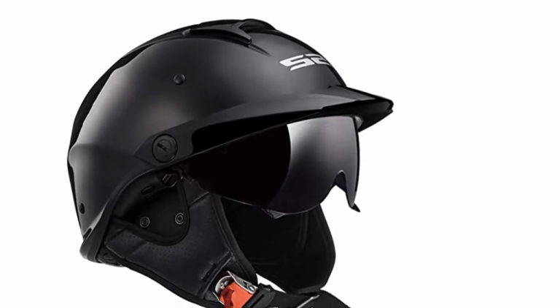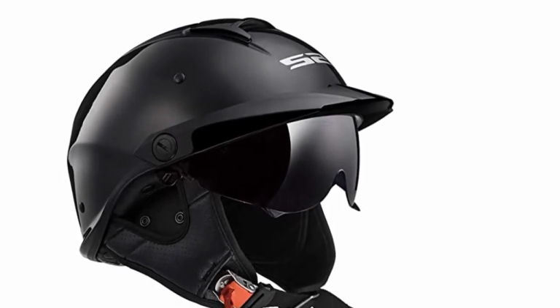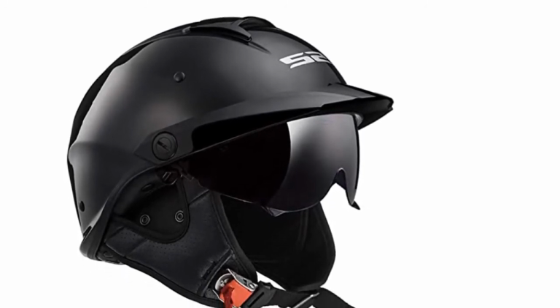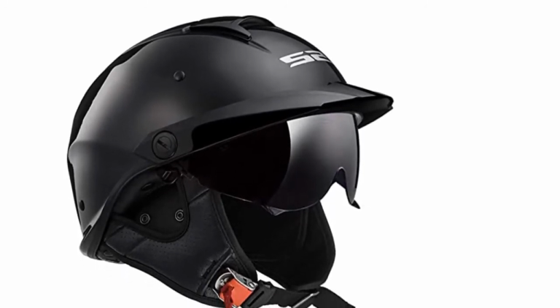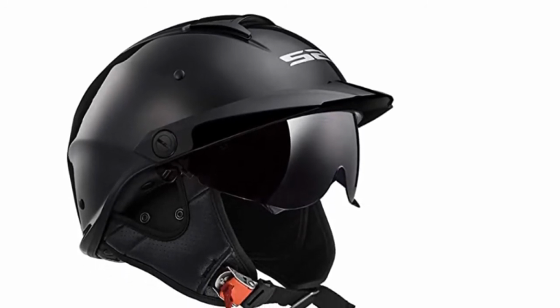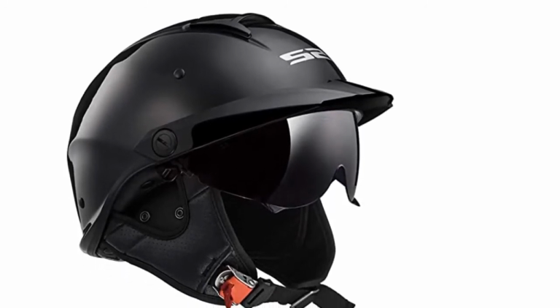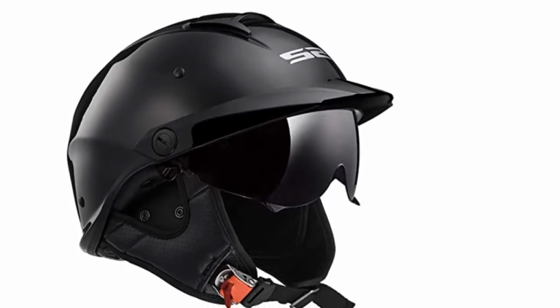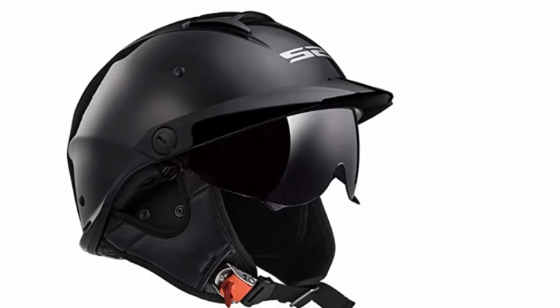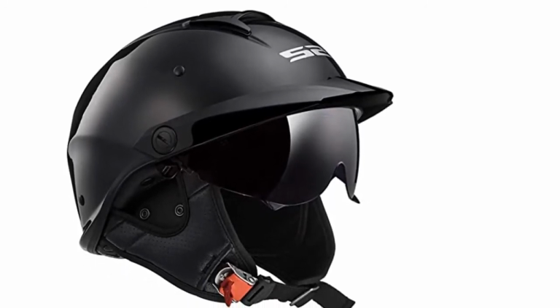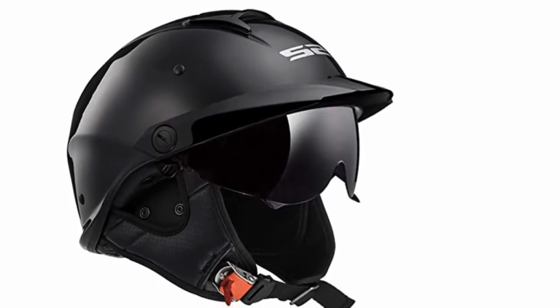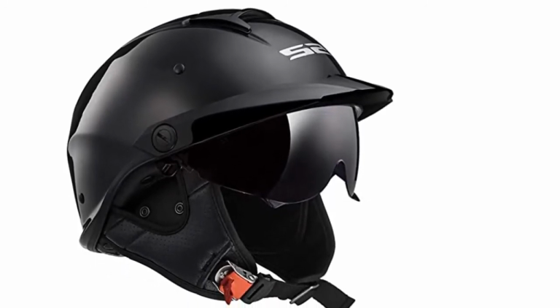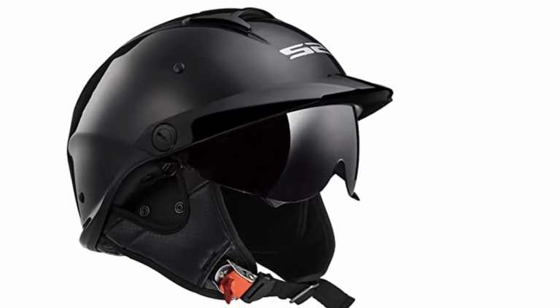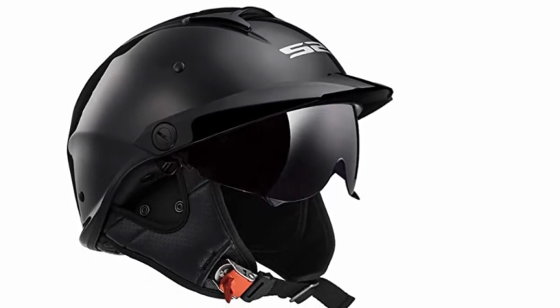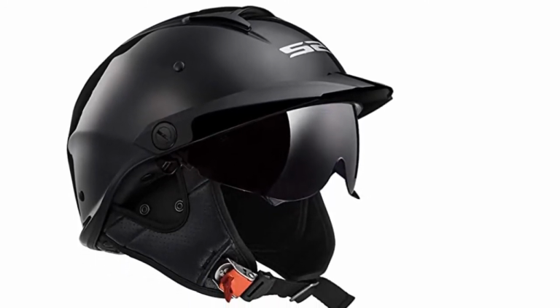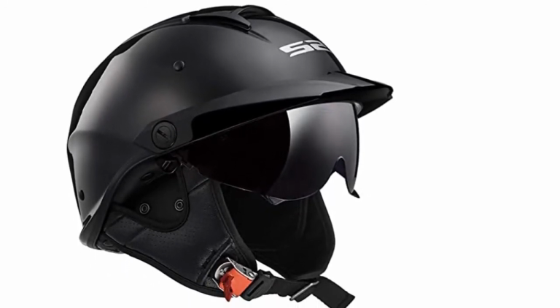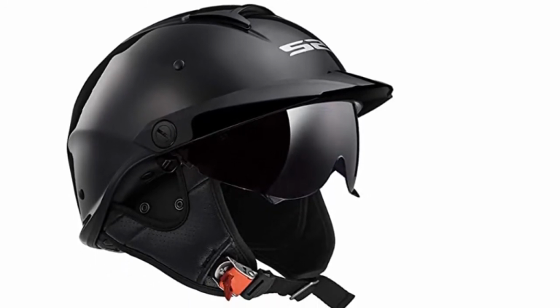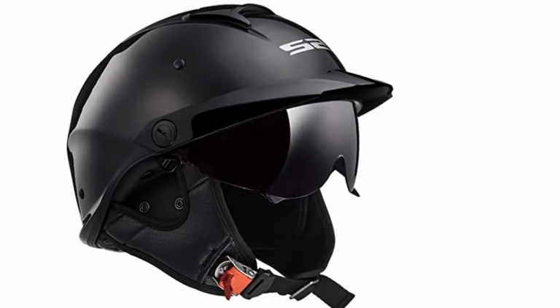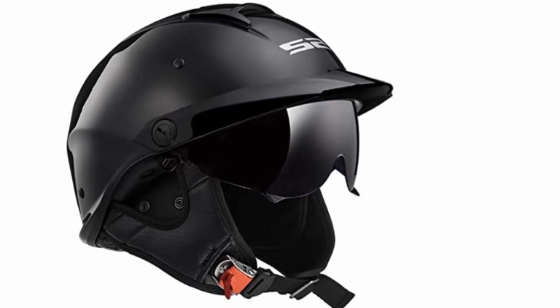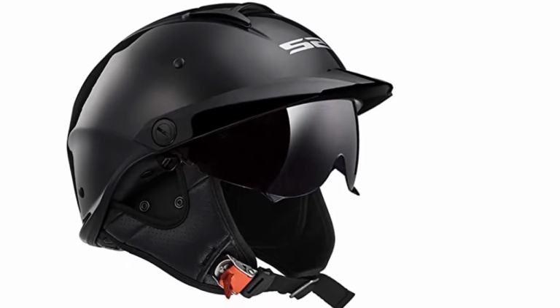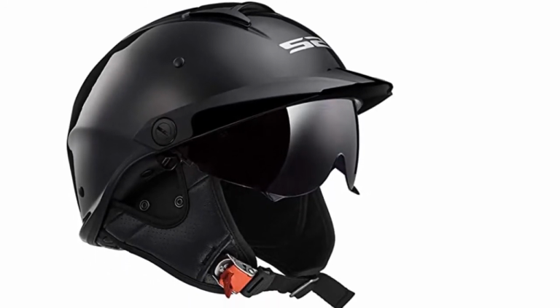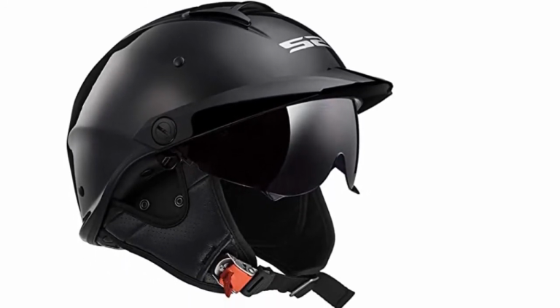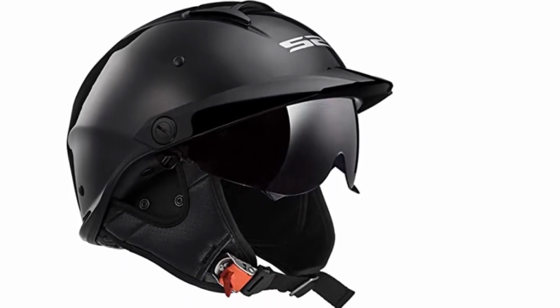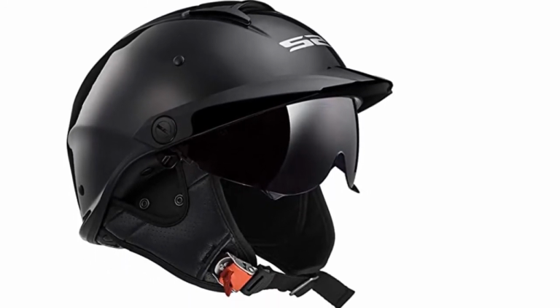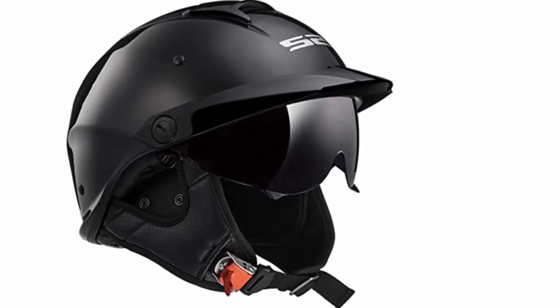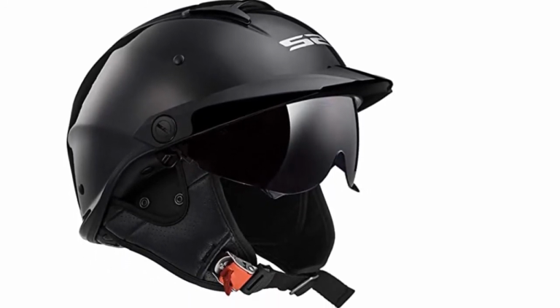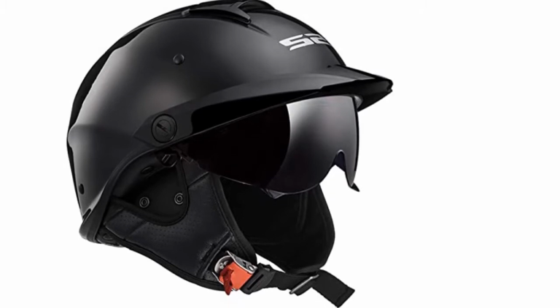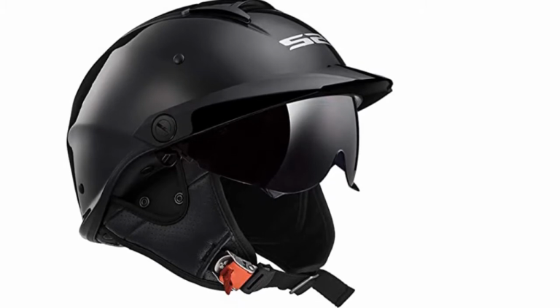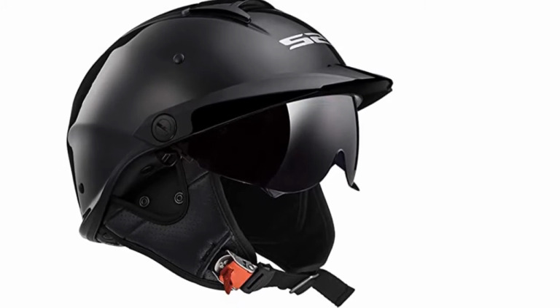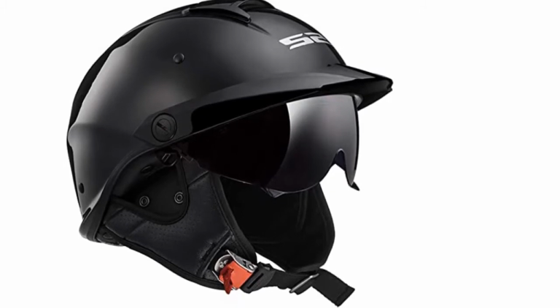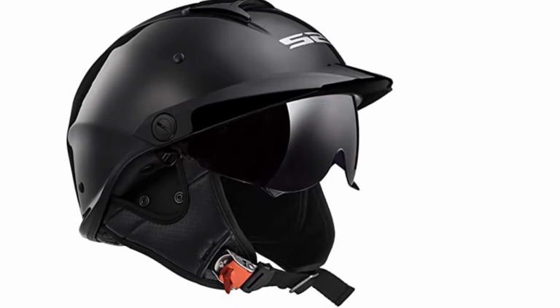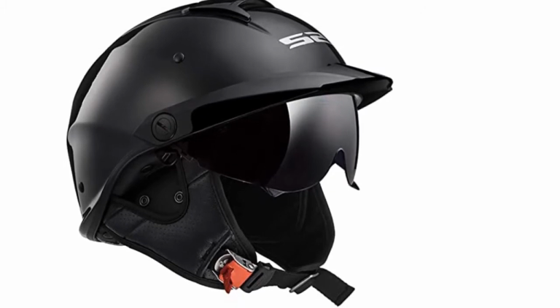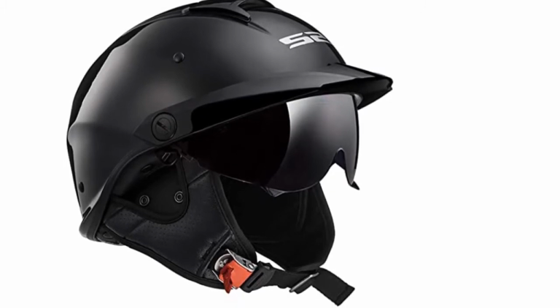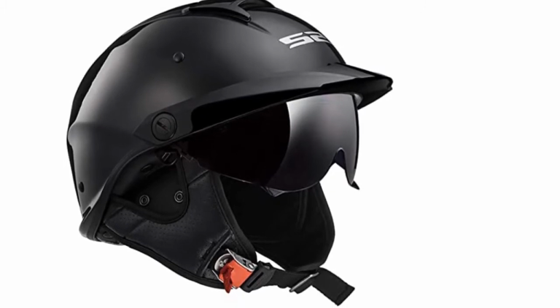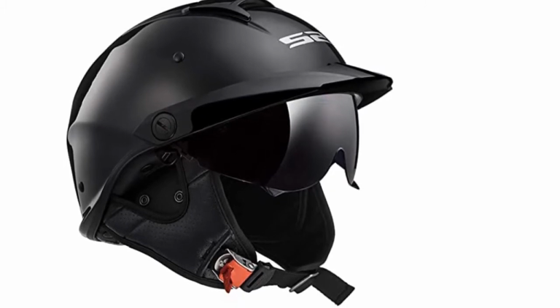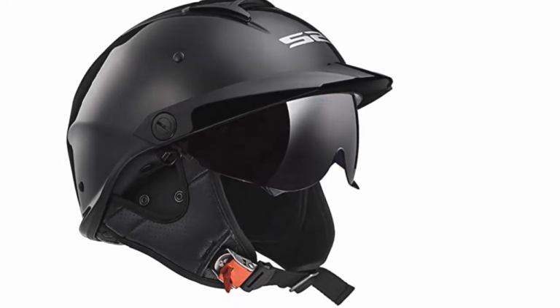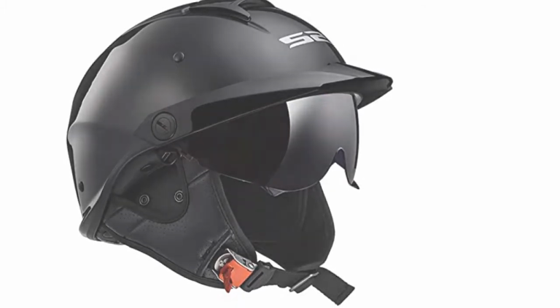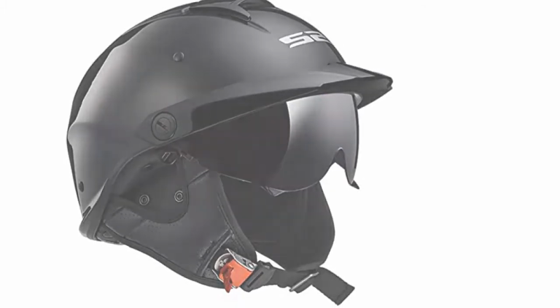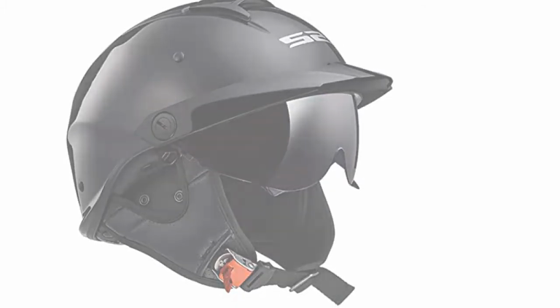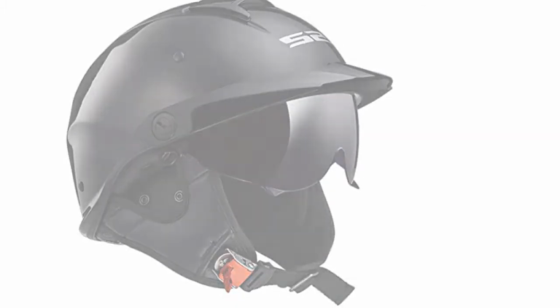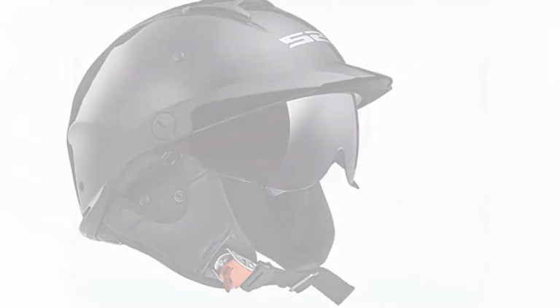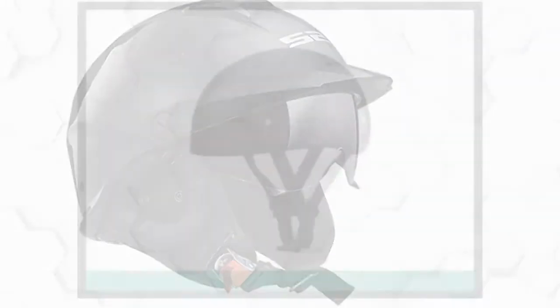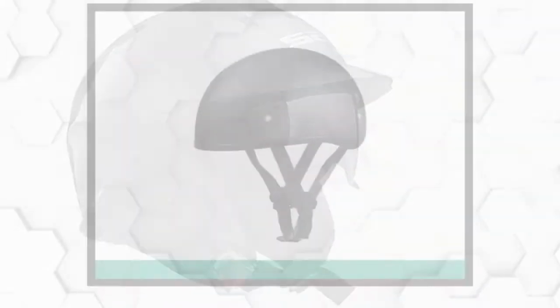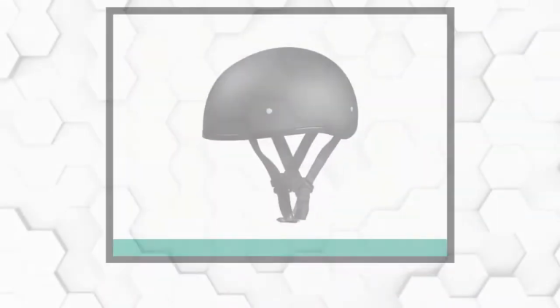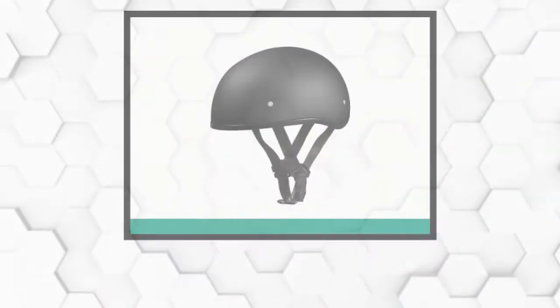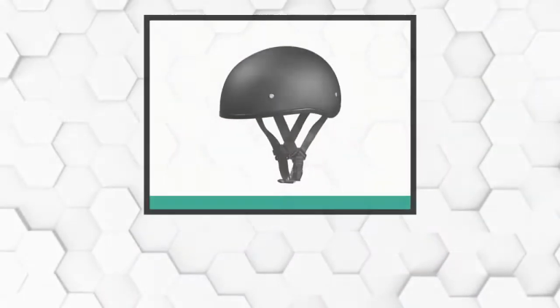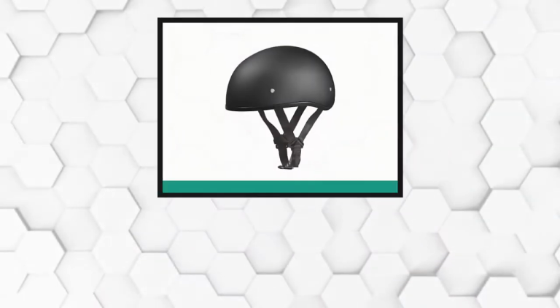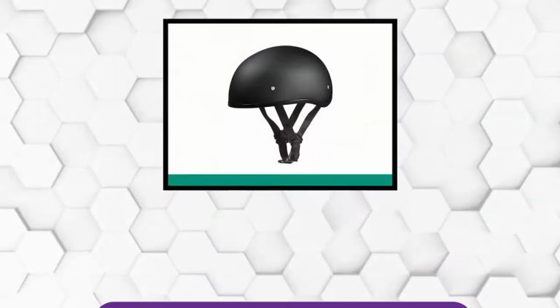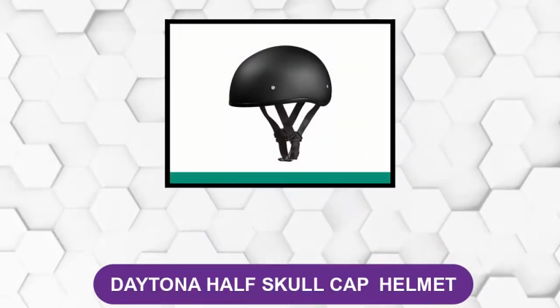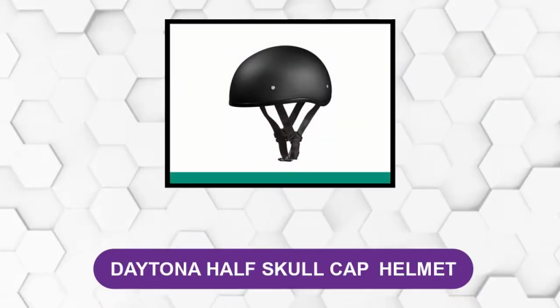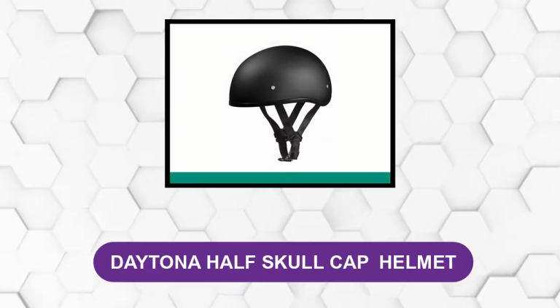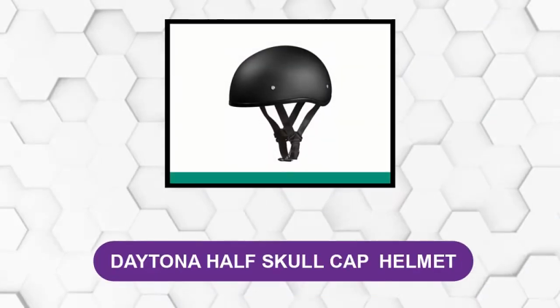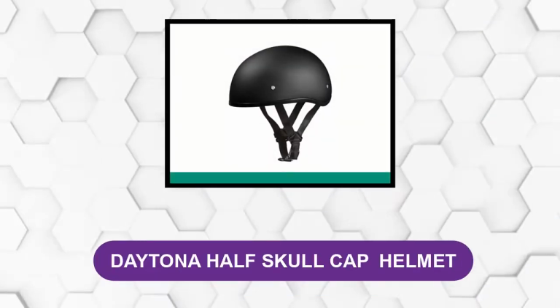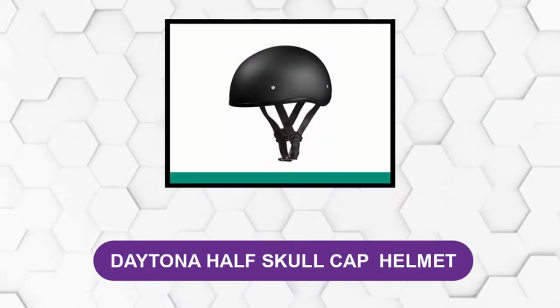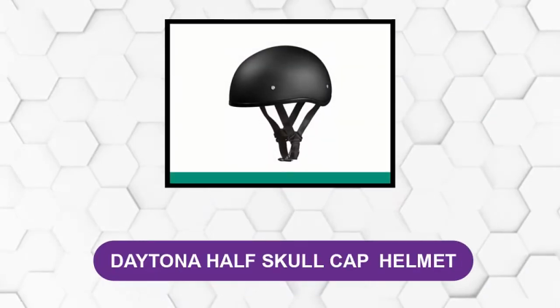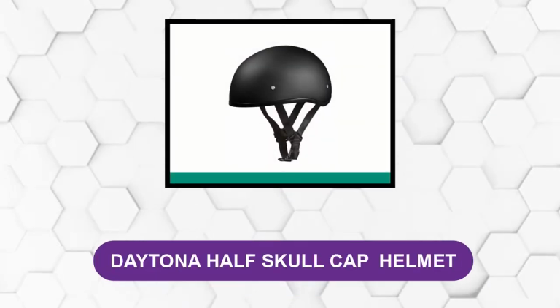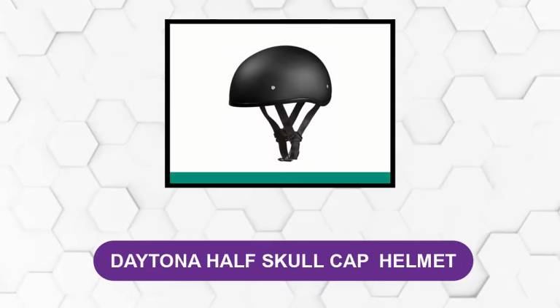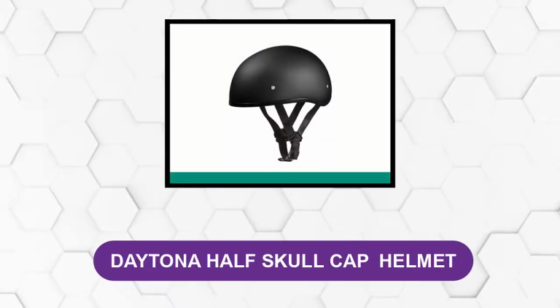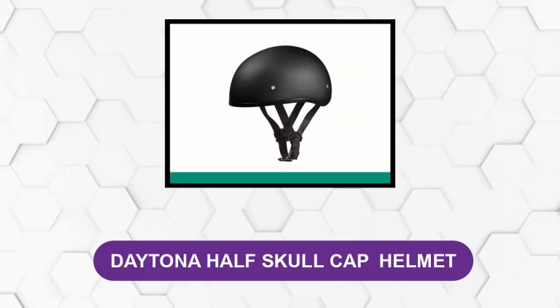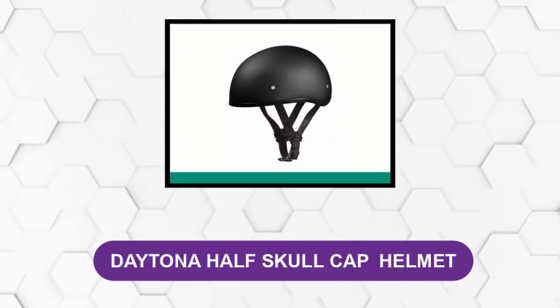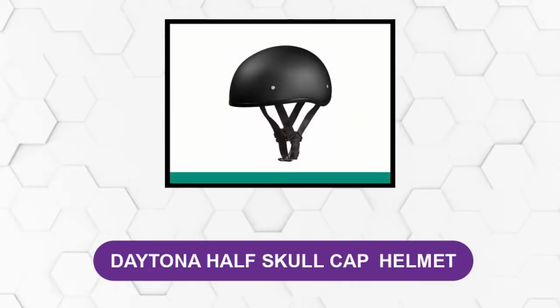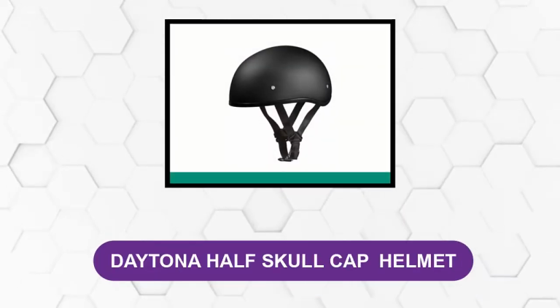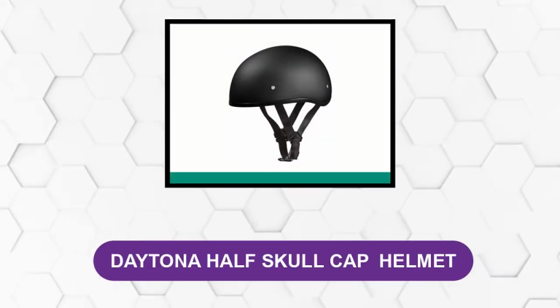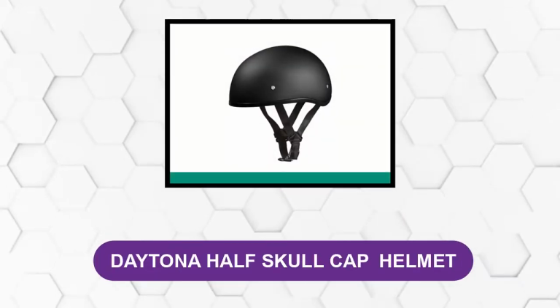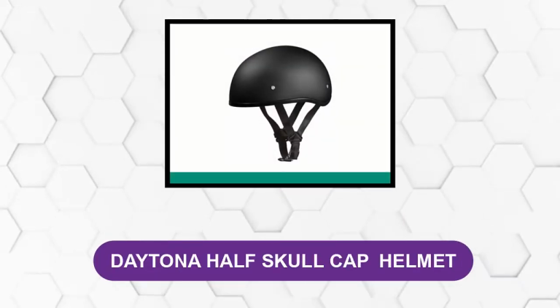In addition, it comes ready to easily connect via Bluetooth to a communication system, so you can easily stay in touch with your fellow riders. At number two: the Daytona Half Skull Cap Helmet.